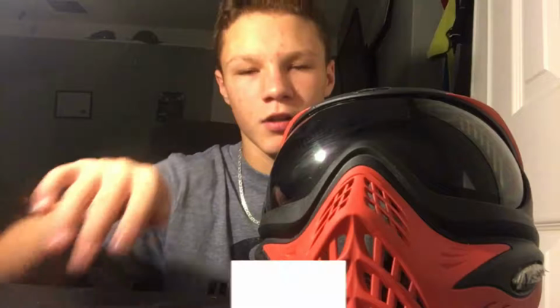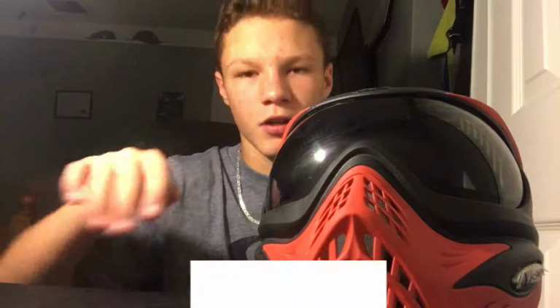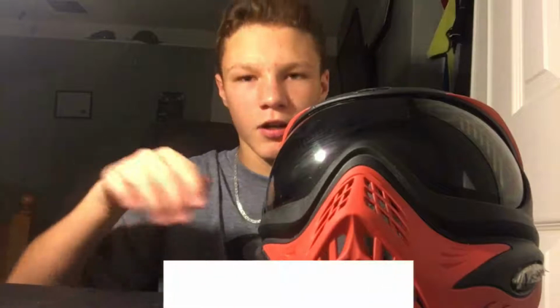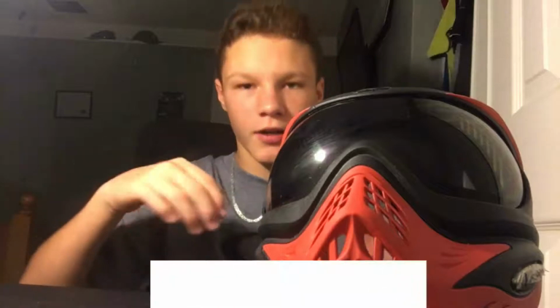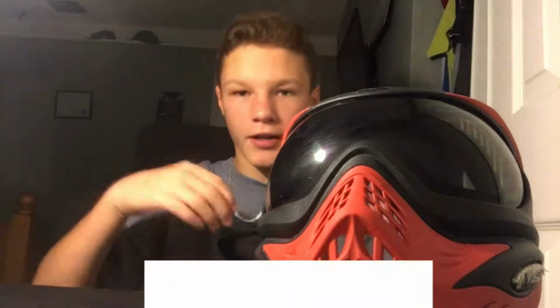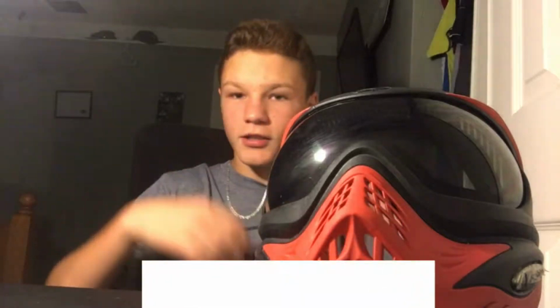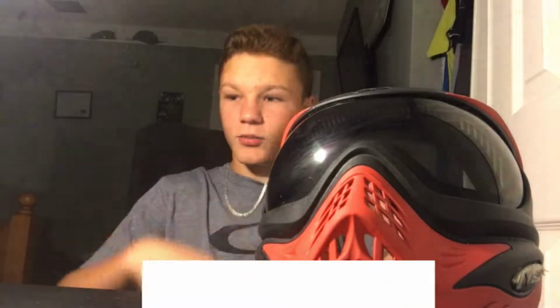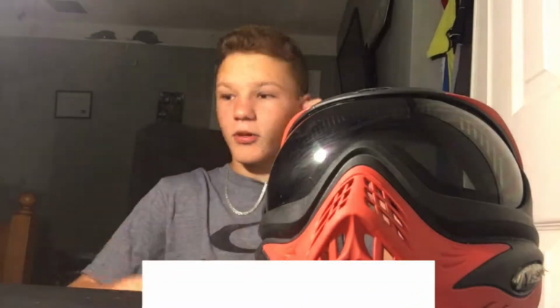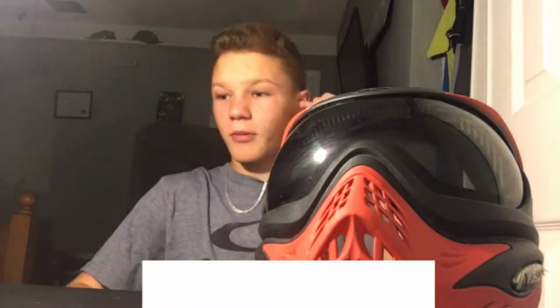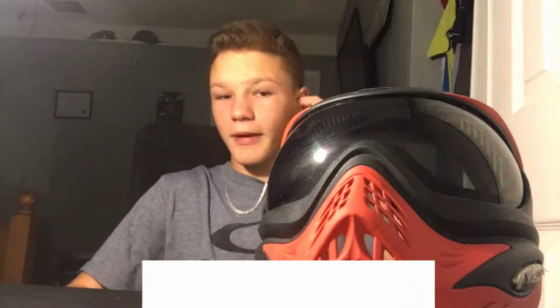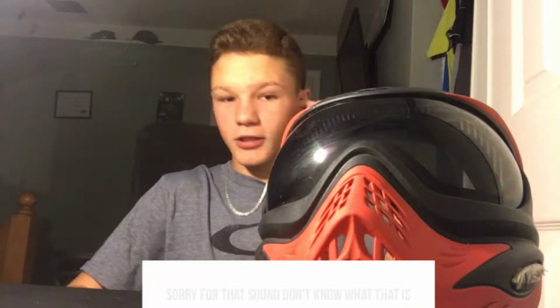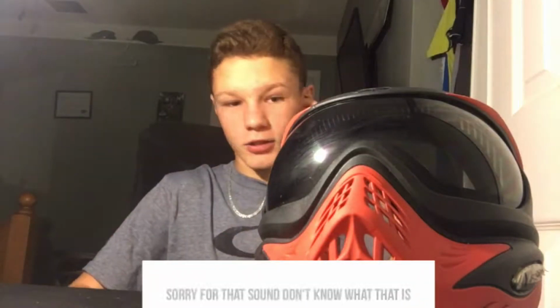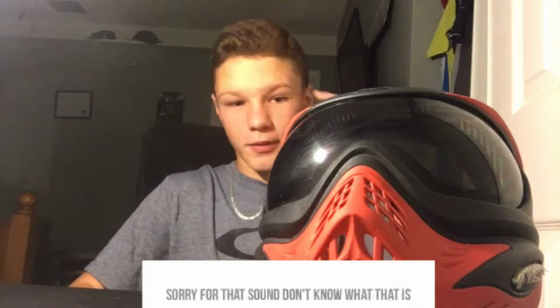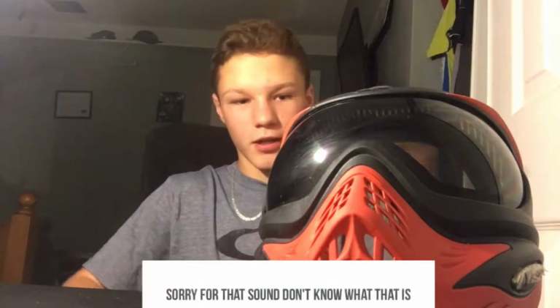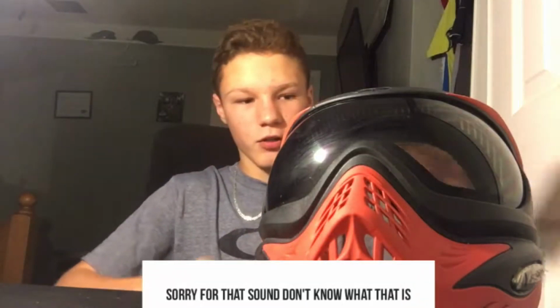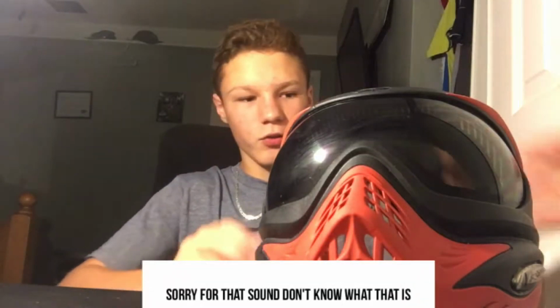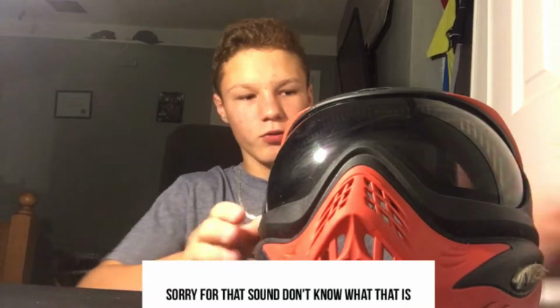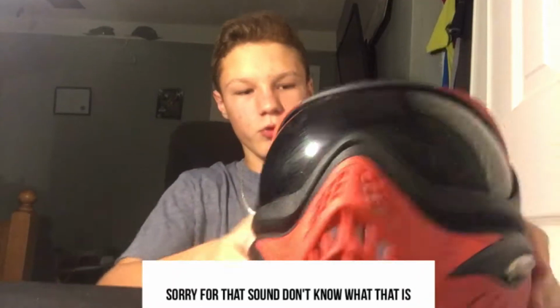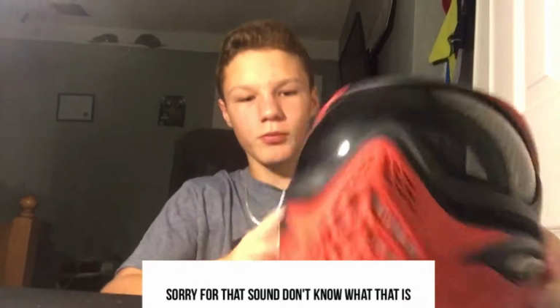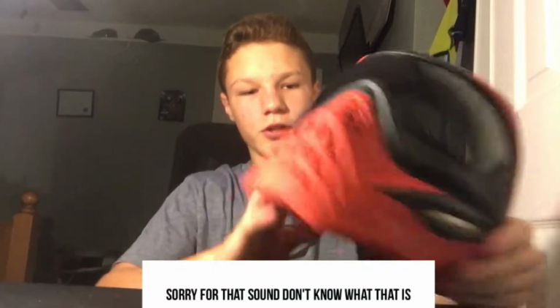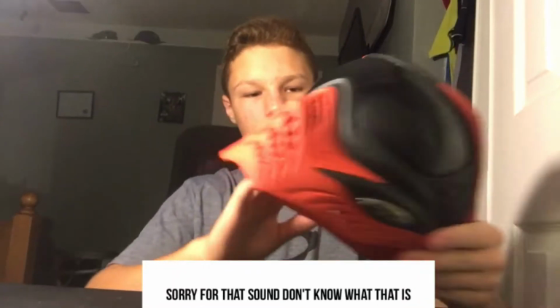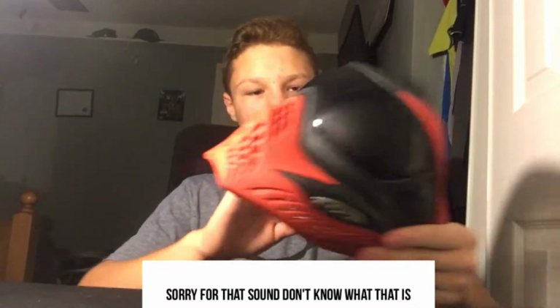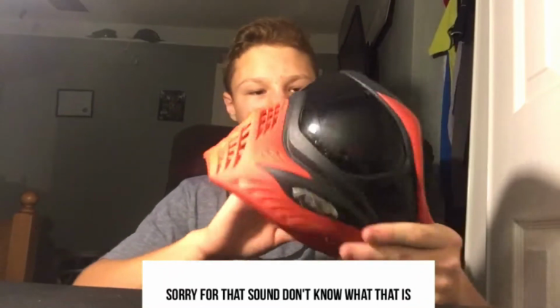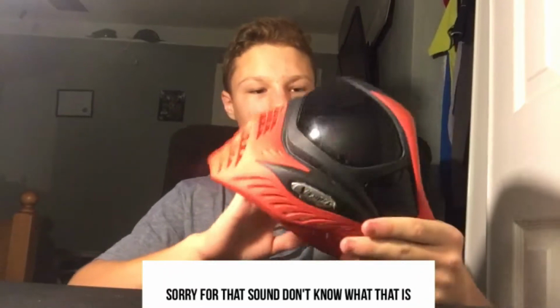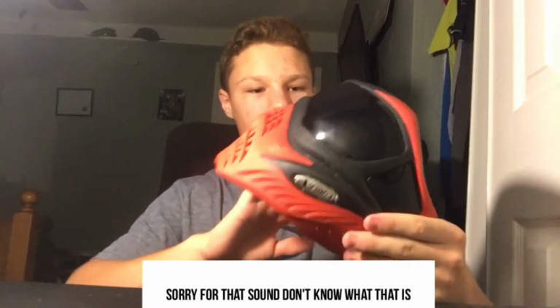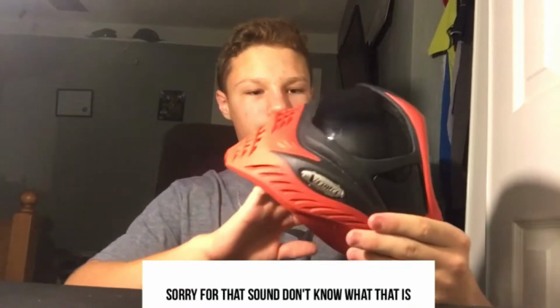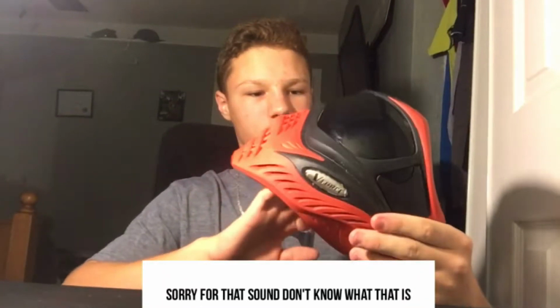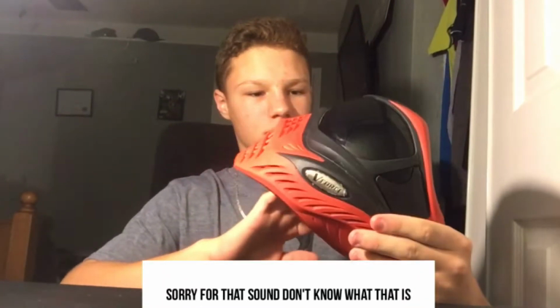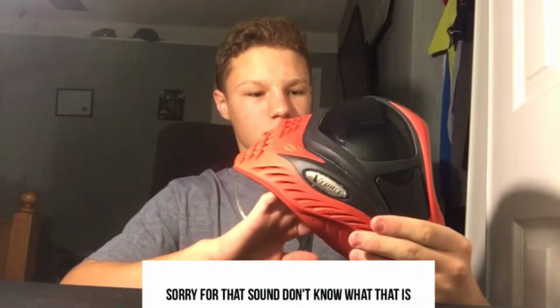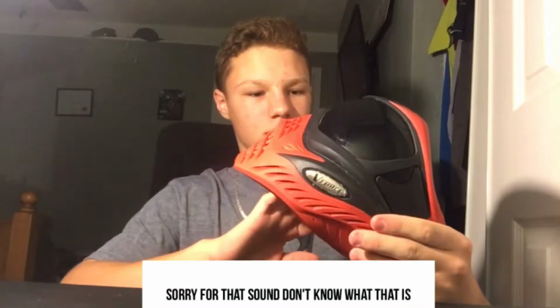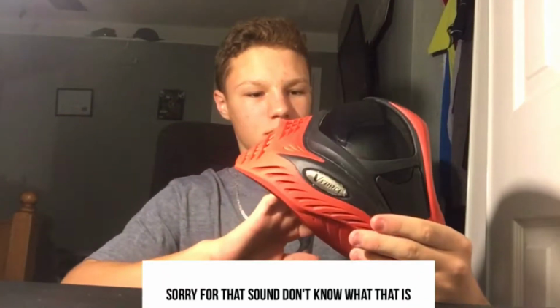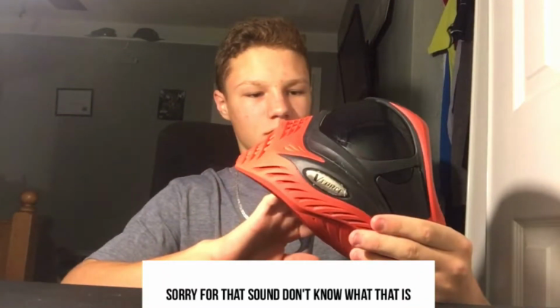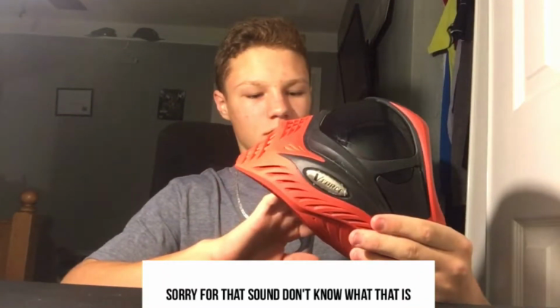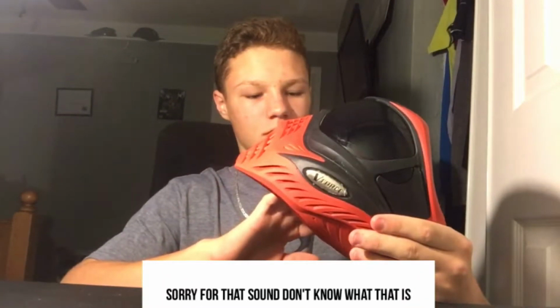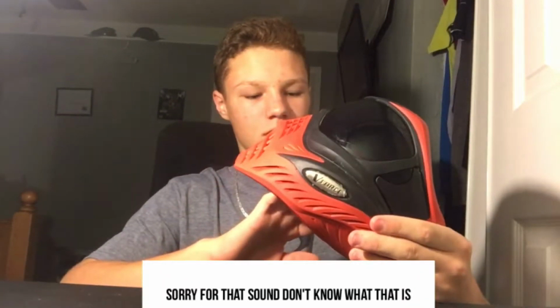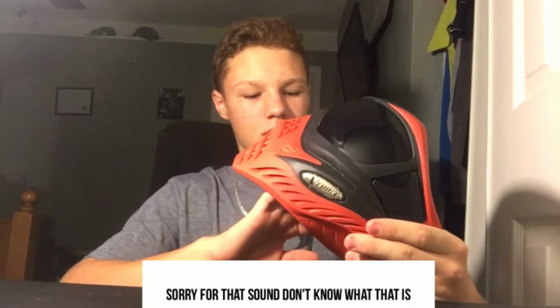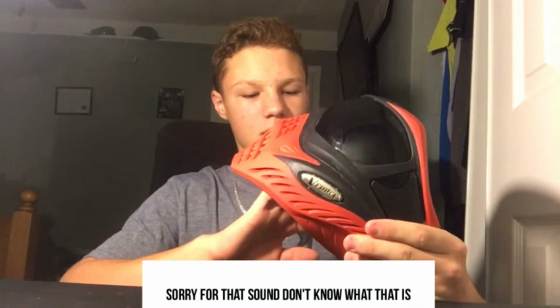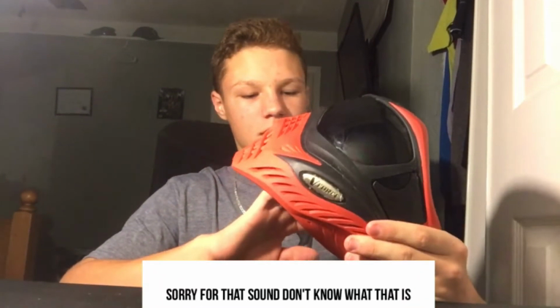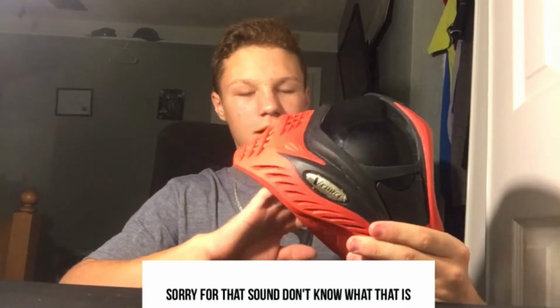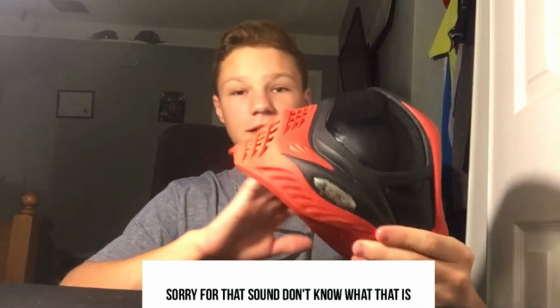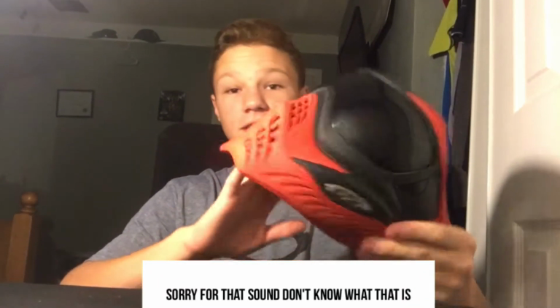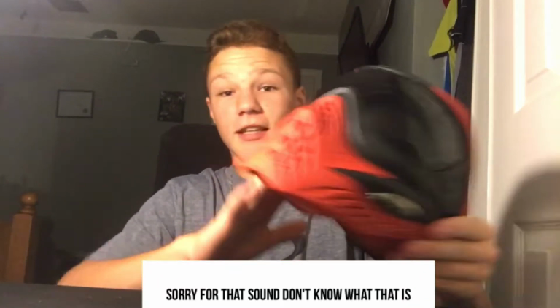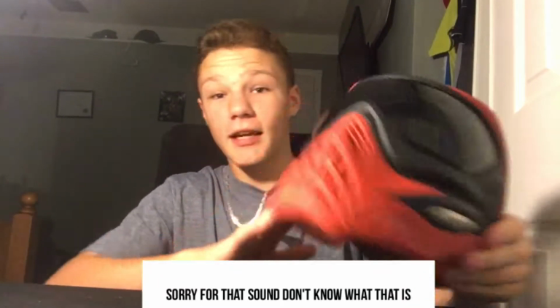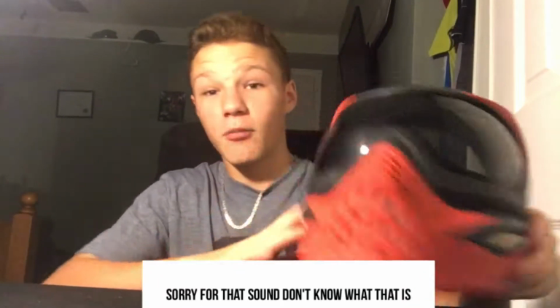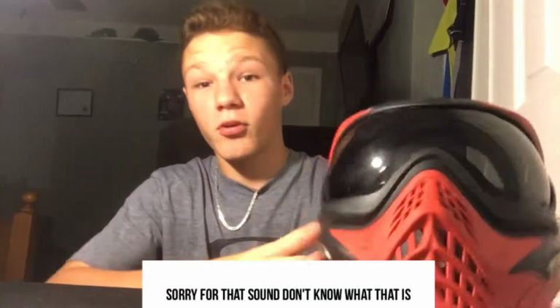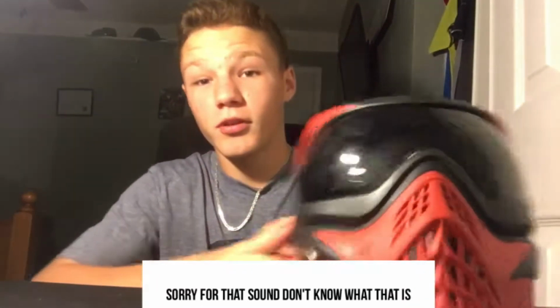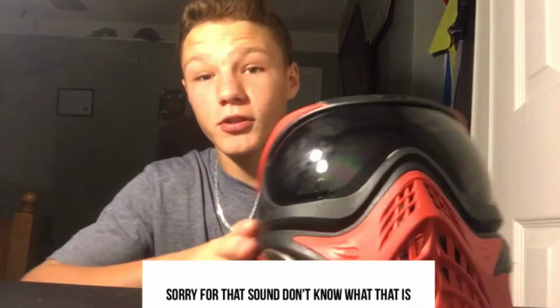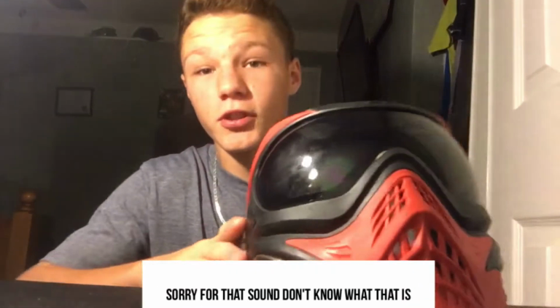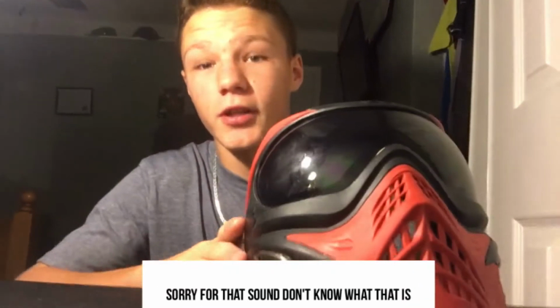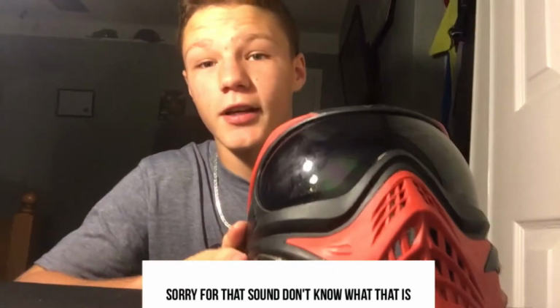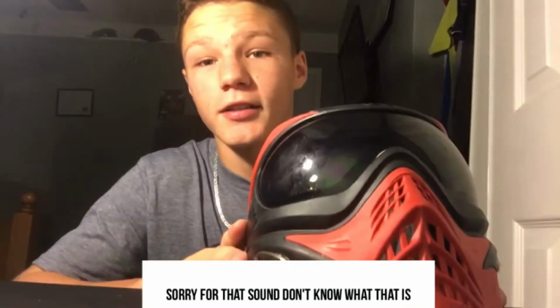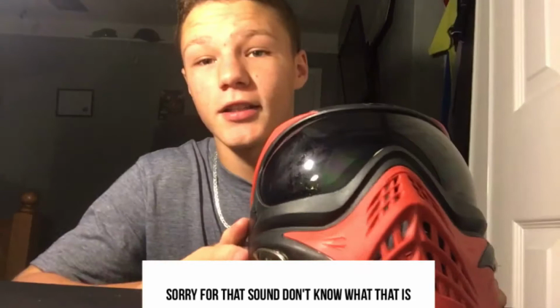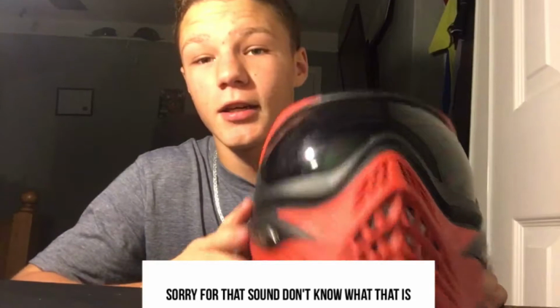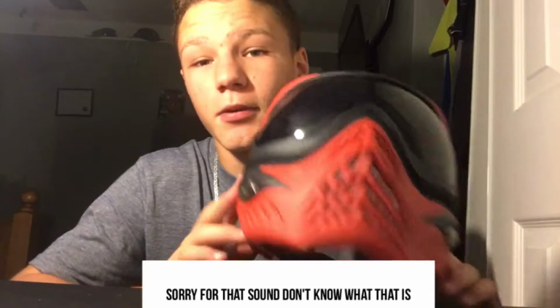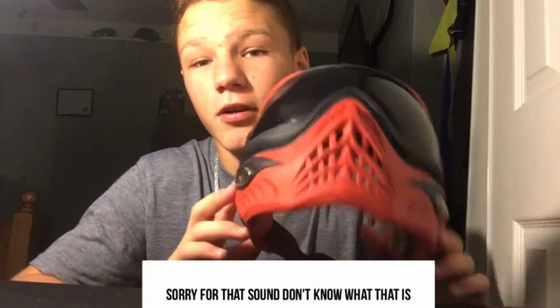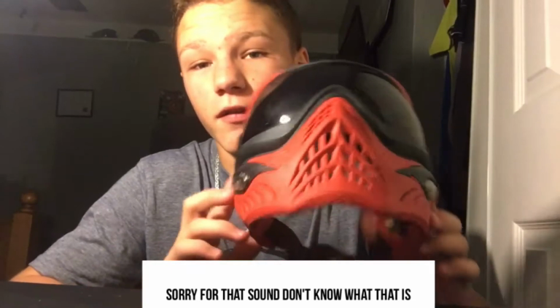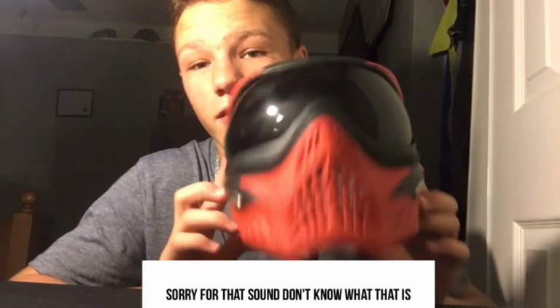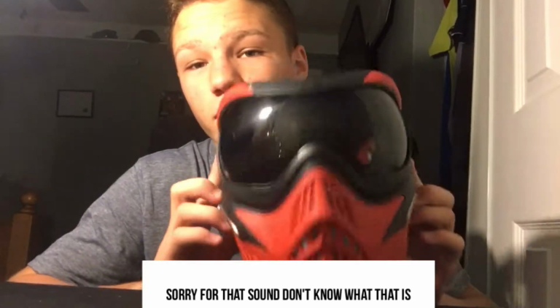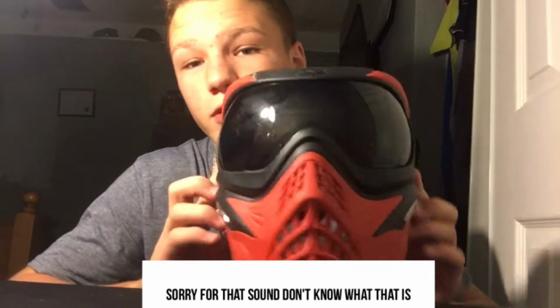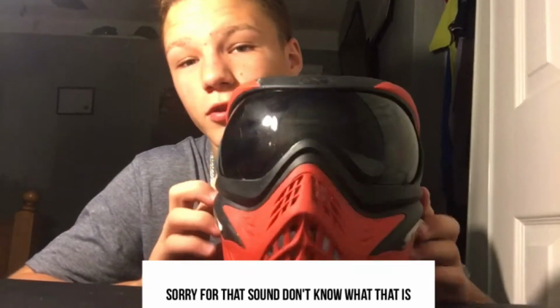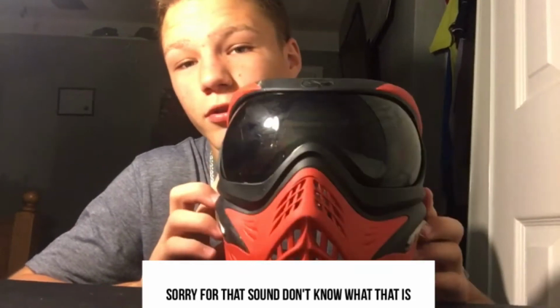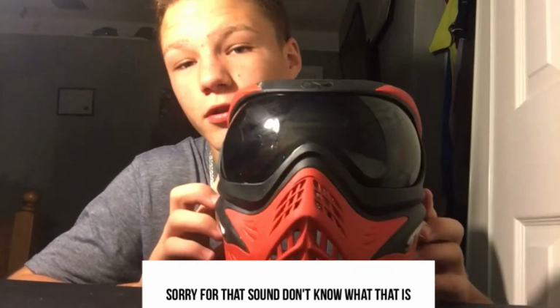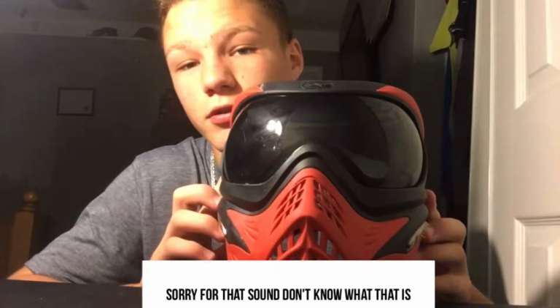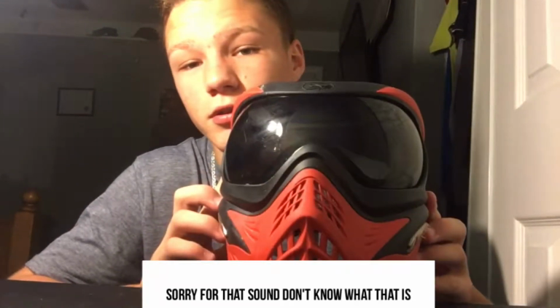Alright guys, welcome back to my YouTube channel. Today I'm going to show you how to take apart V4 grills.